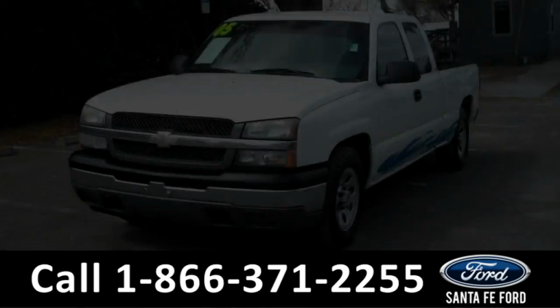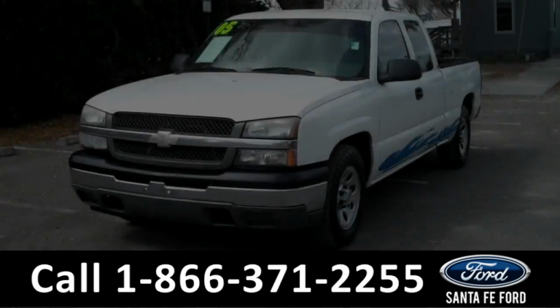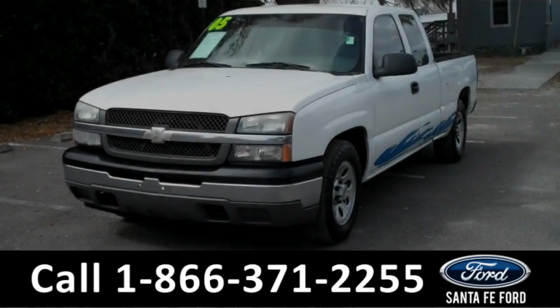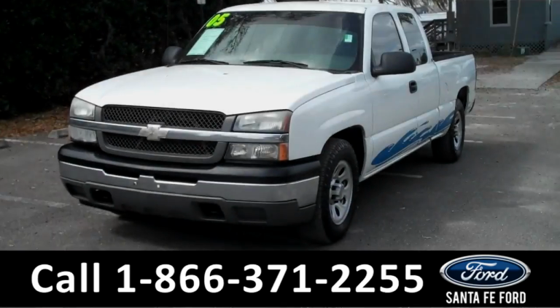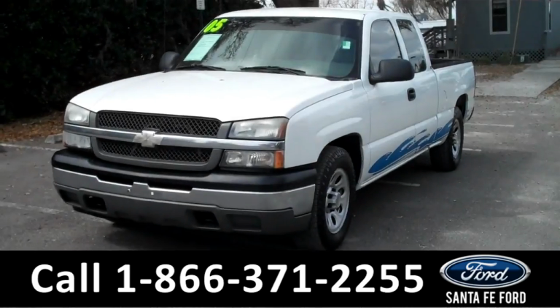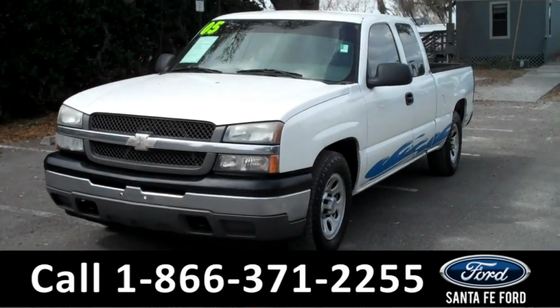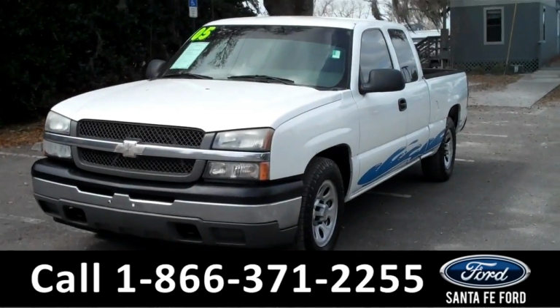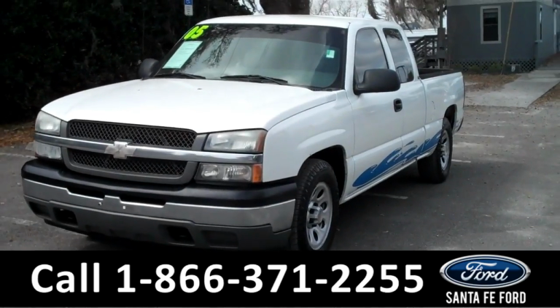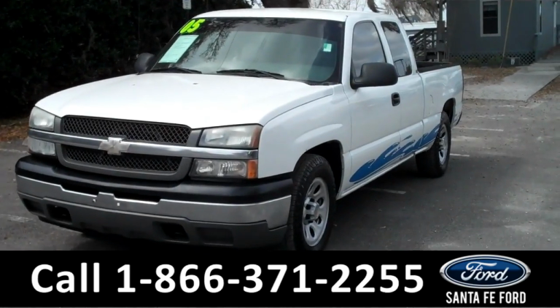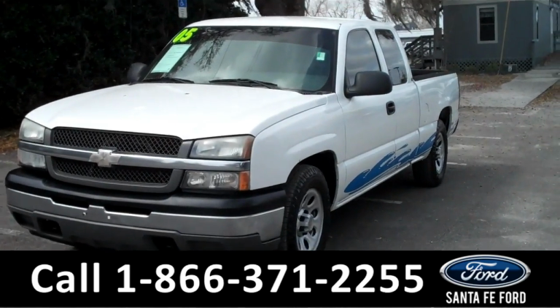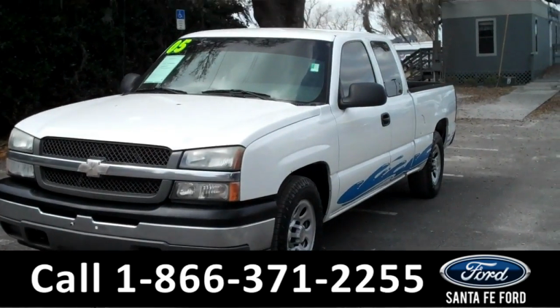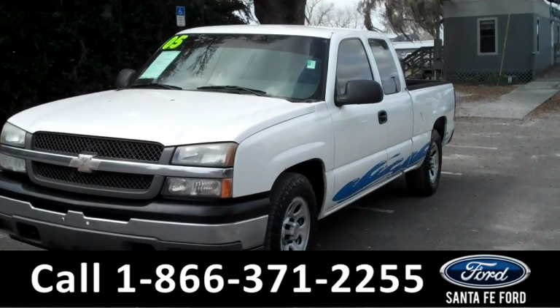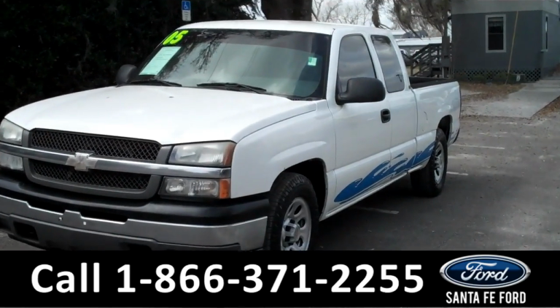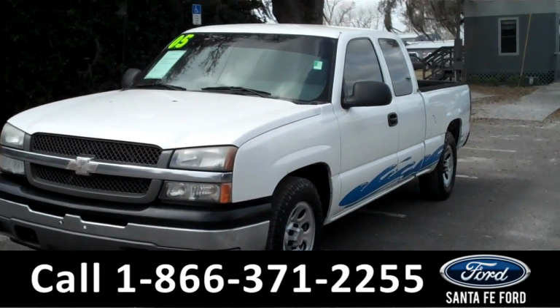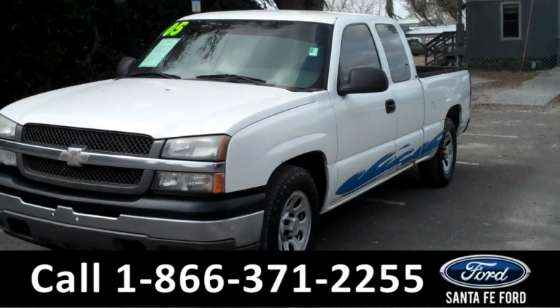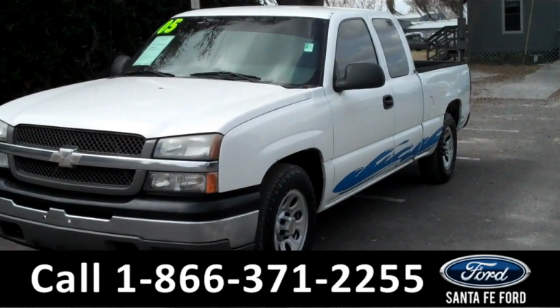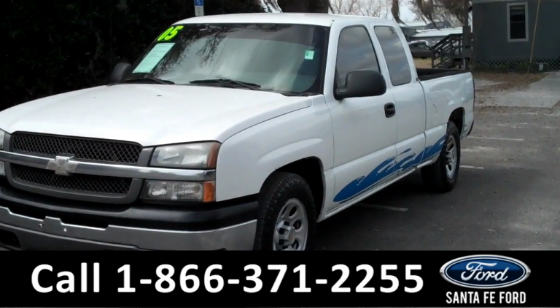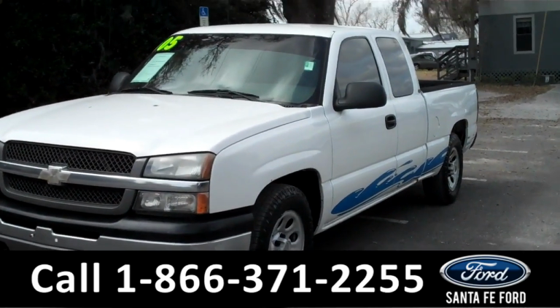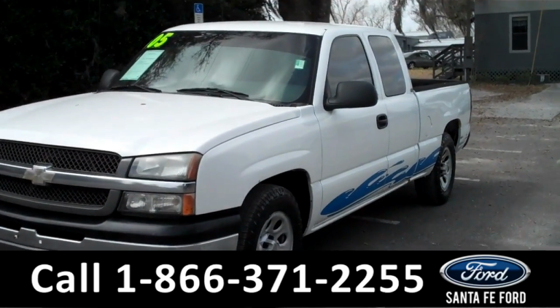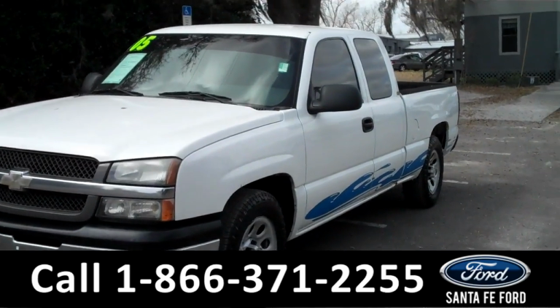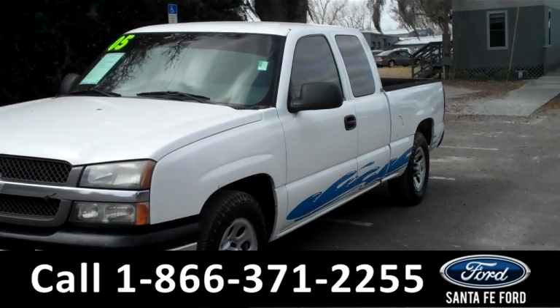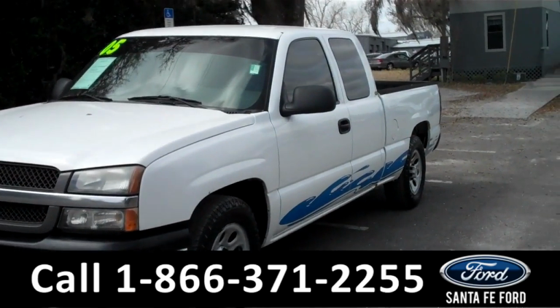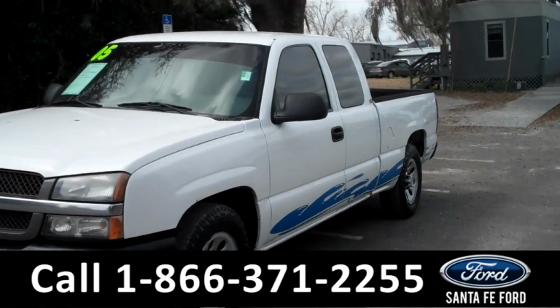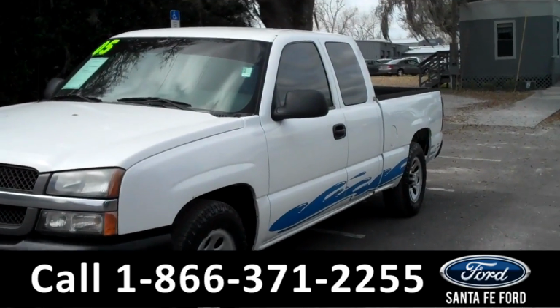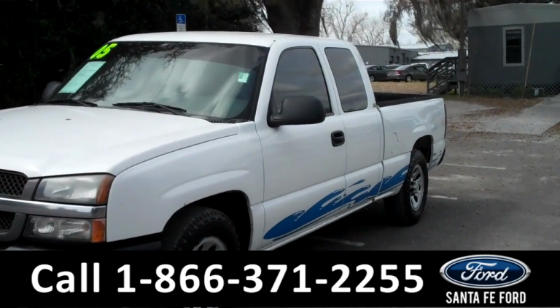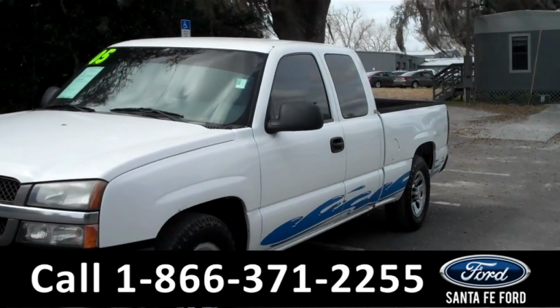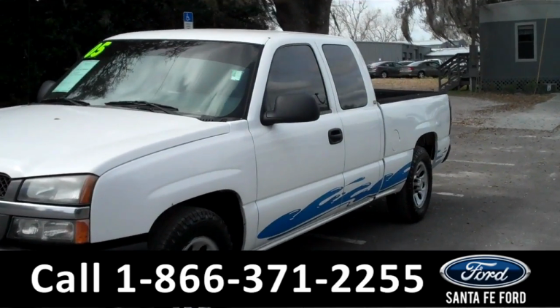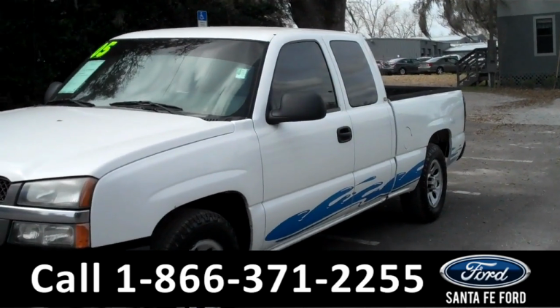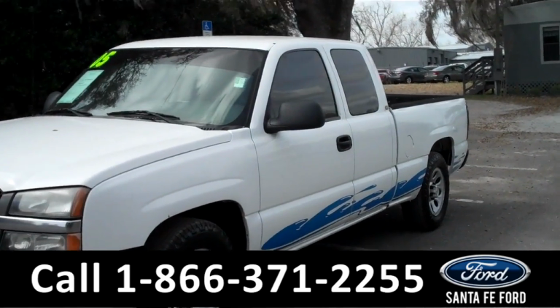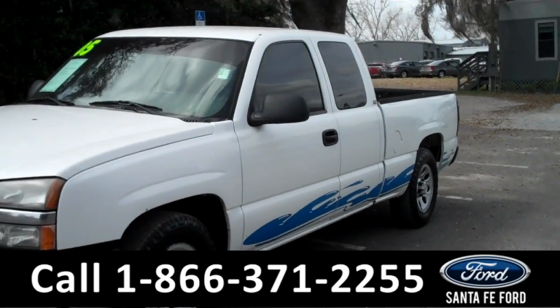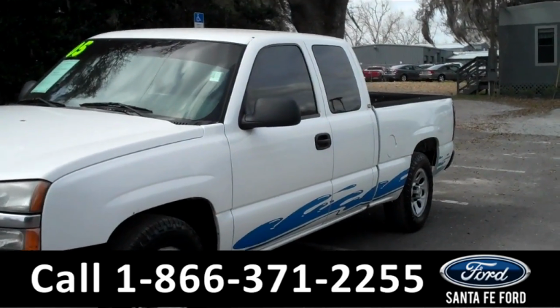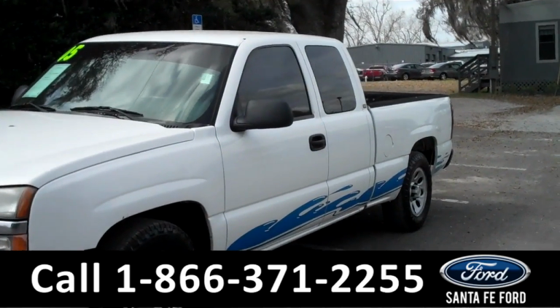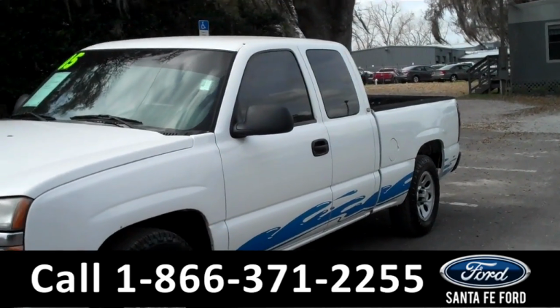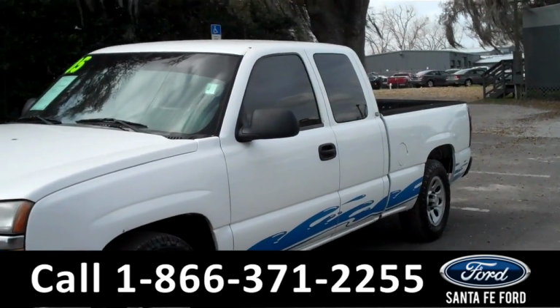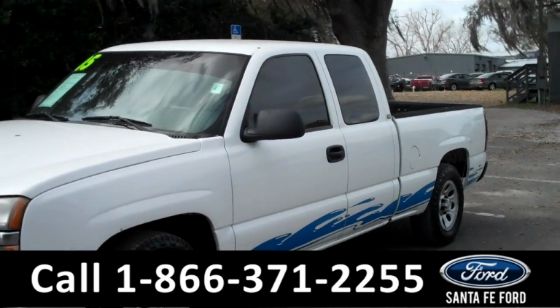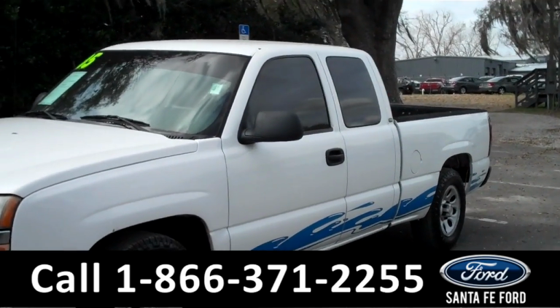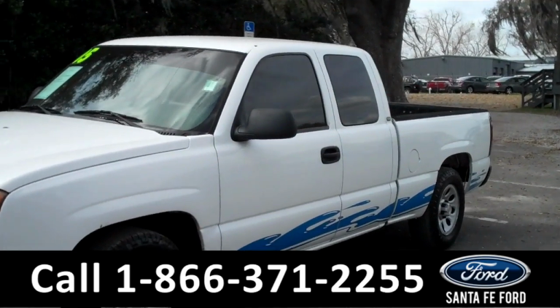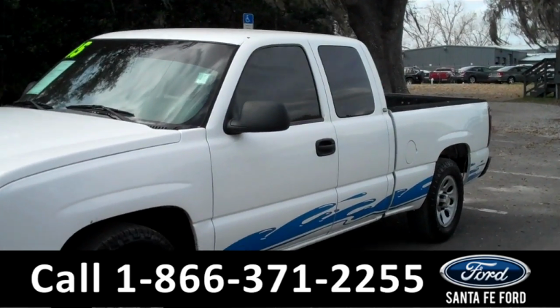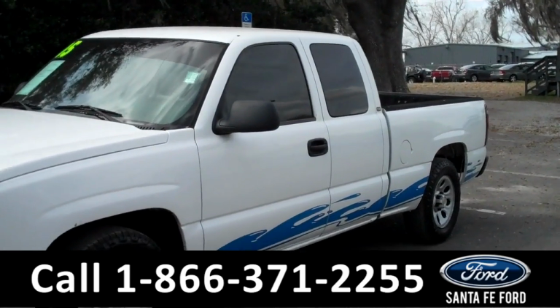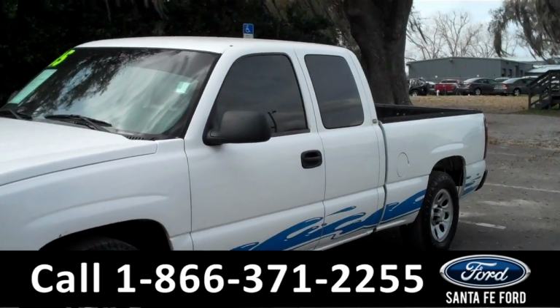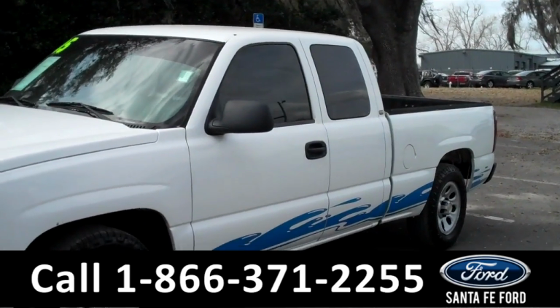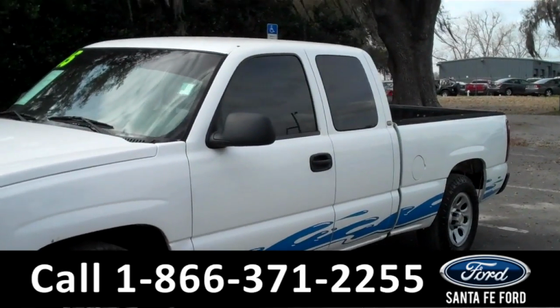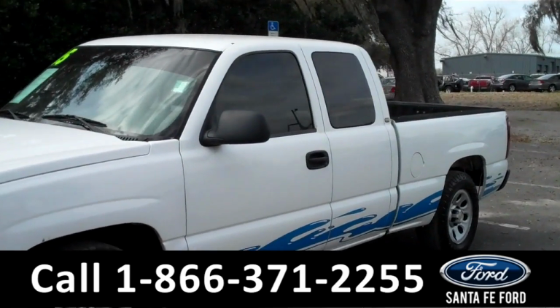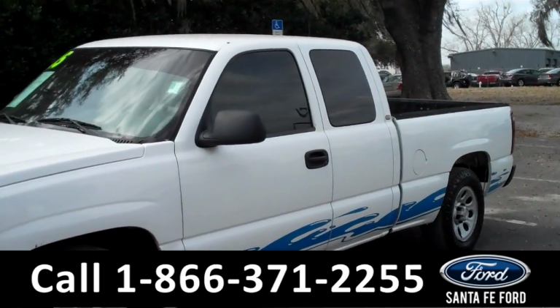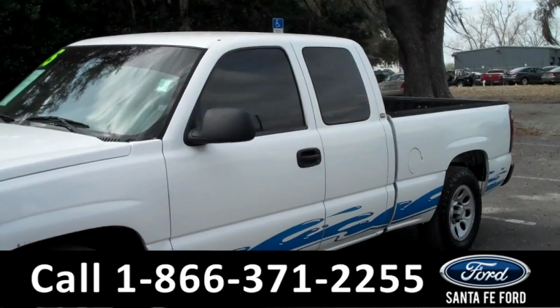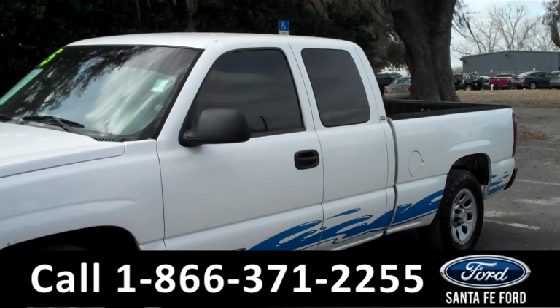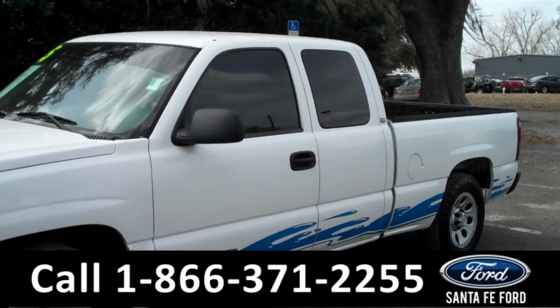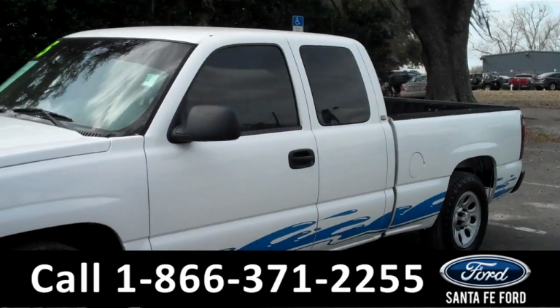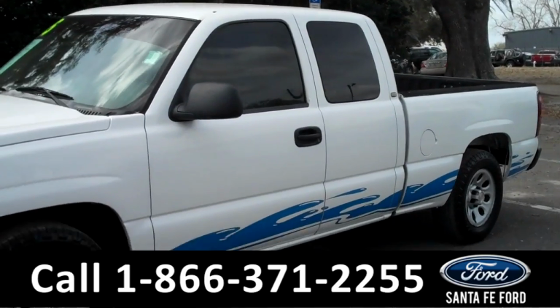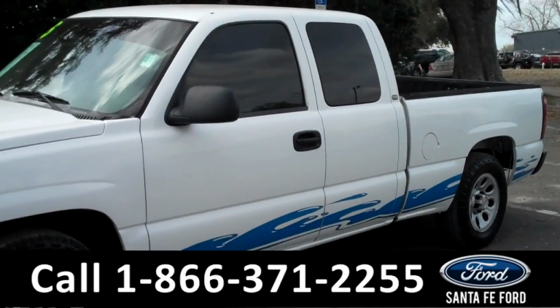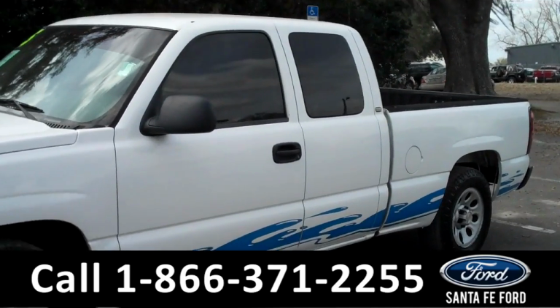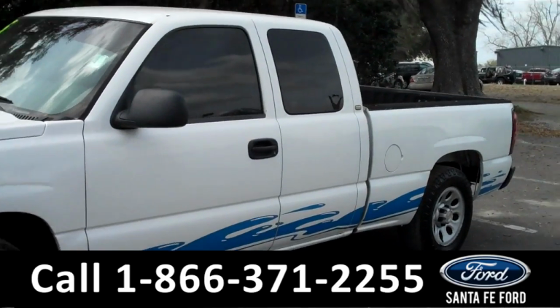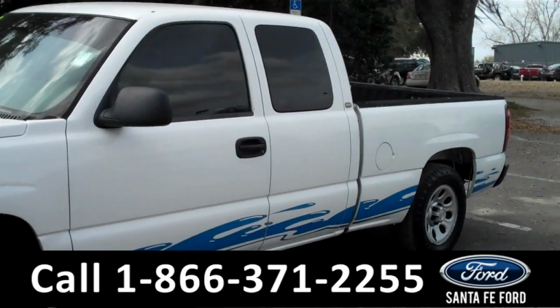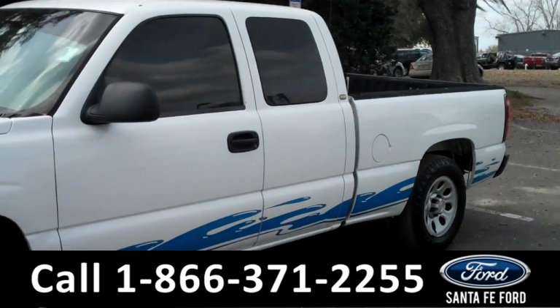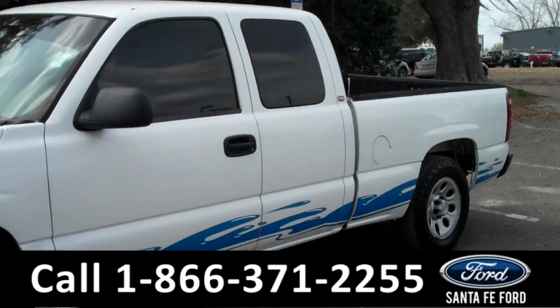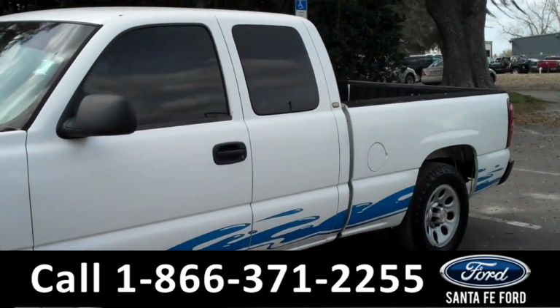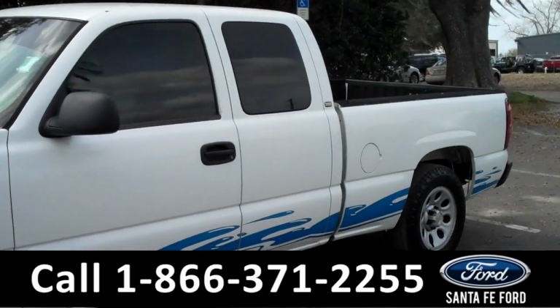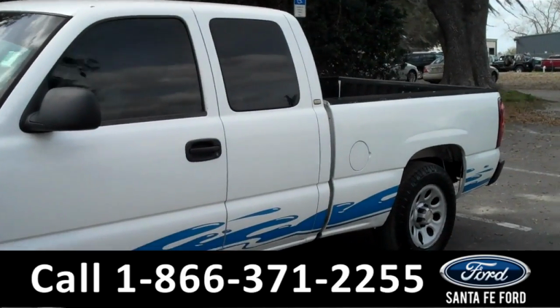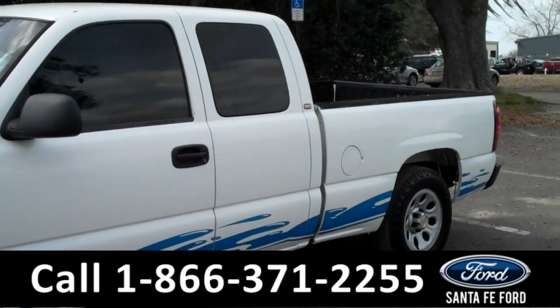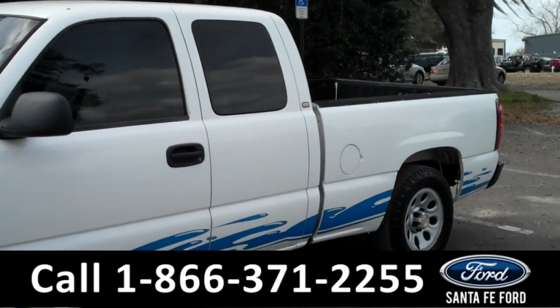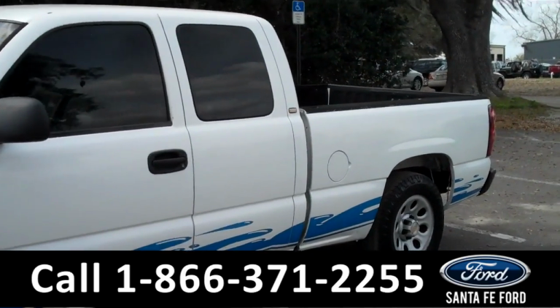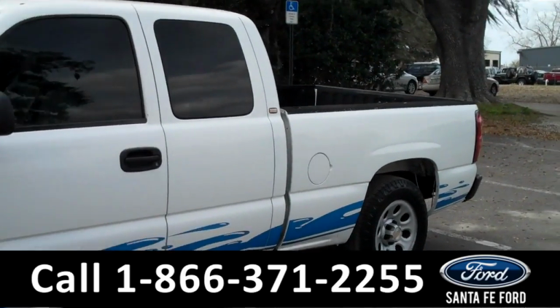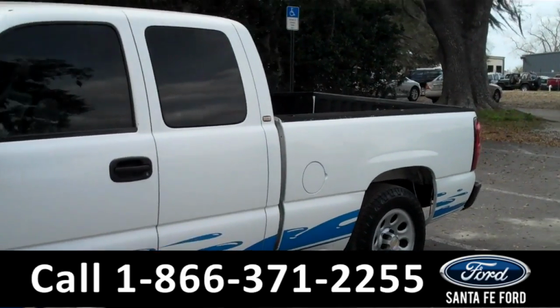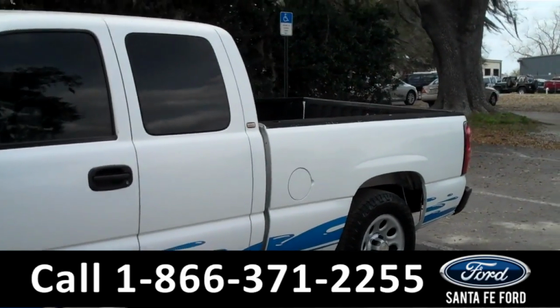Hey, y'all. It's Corinne from SantafeFord here in Alachua. Today, I'm going to be showing you a 2005 Chevy Silverado 1500.